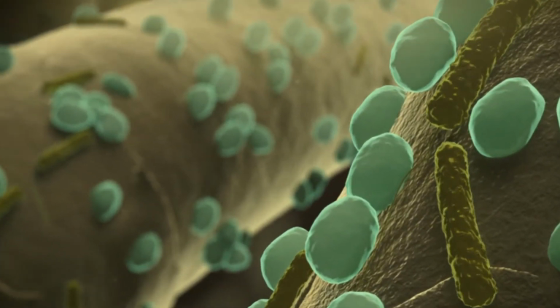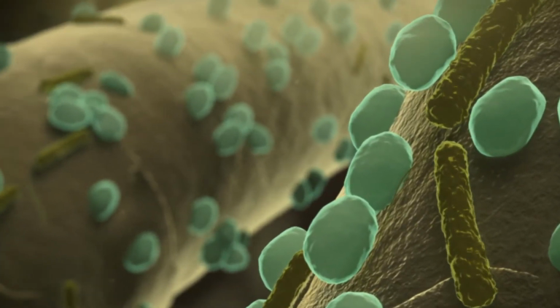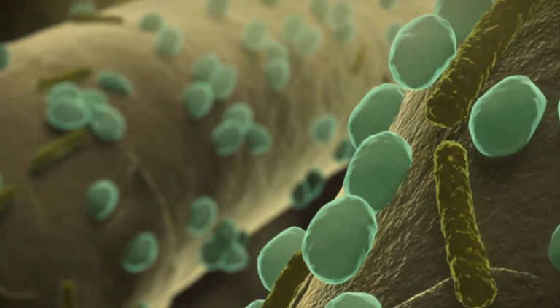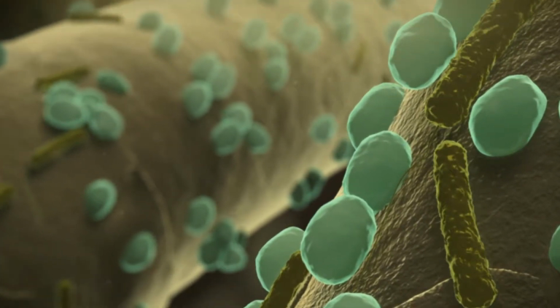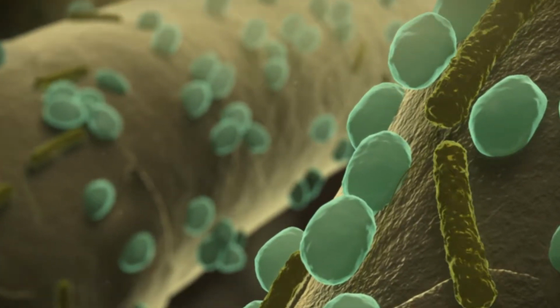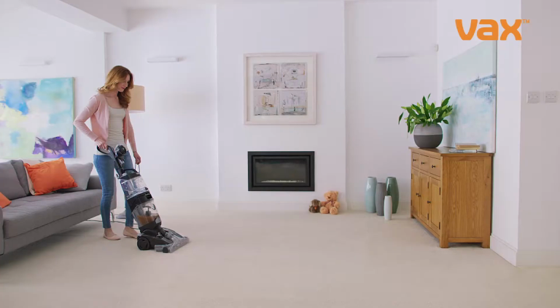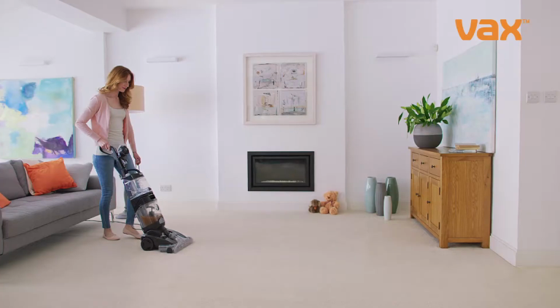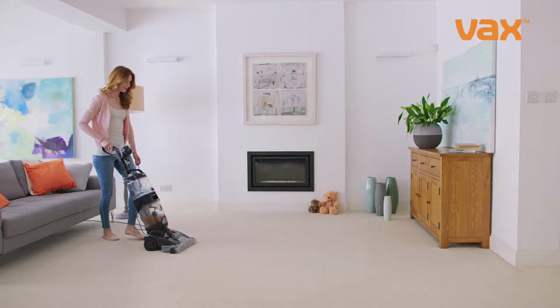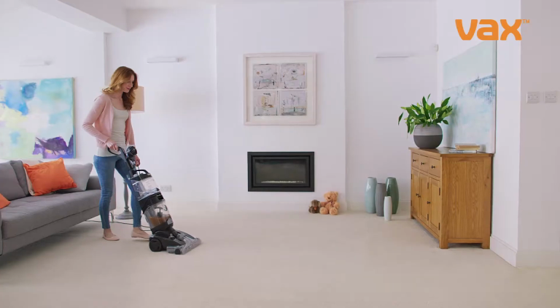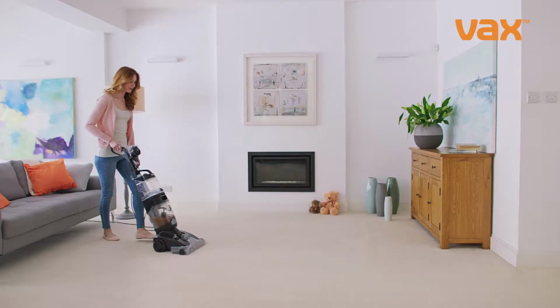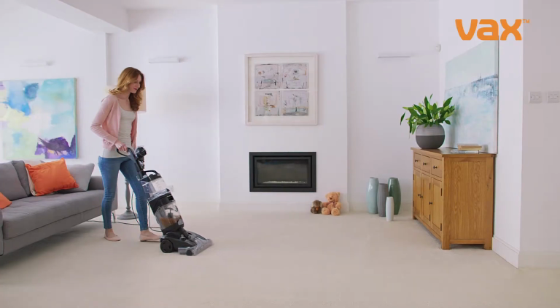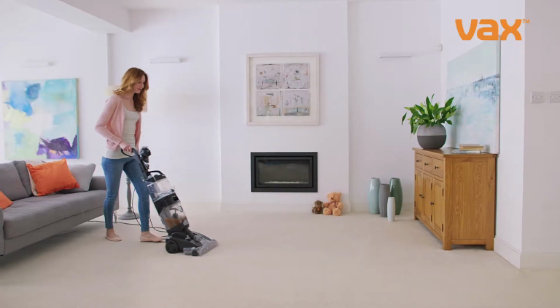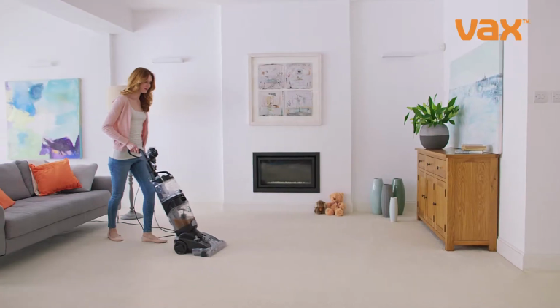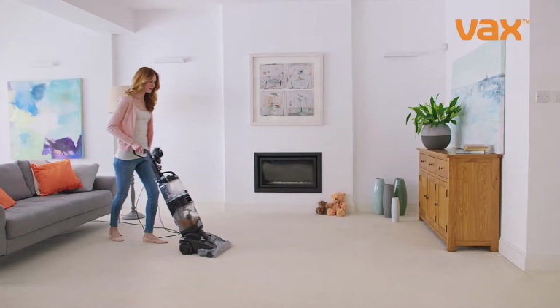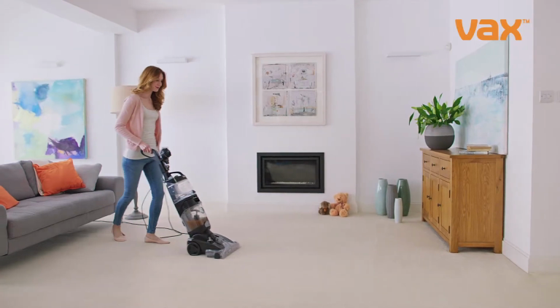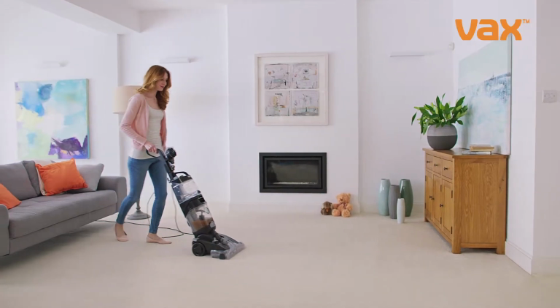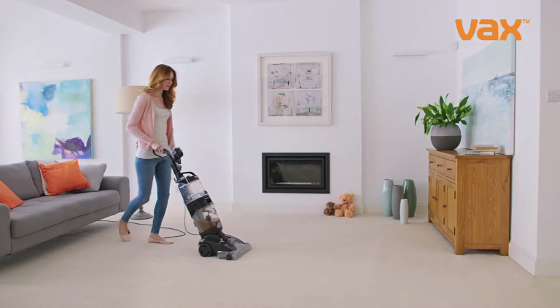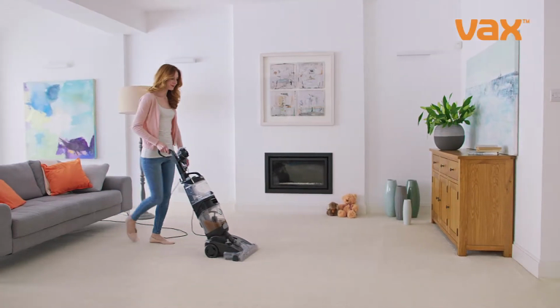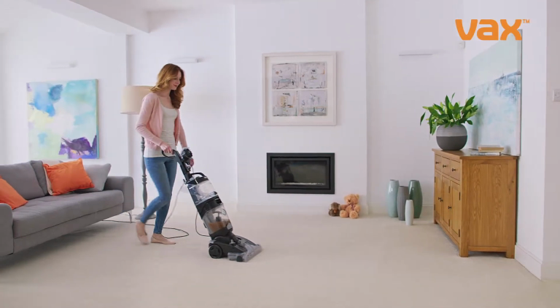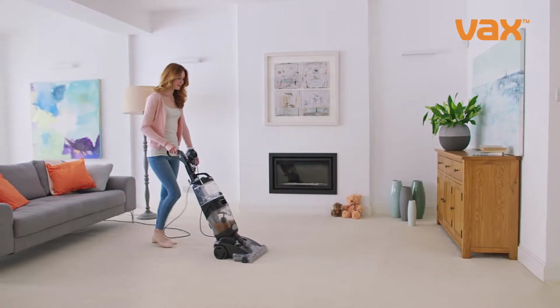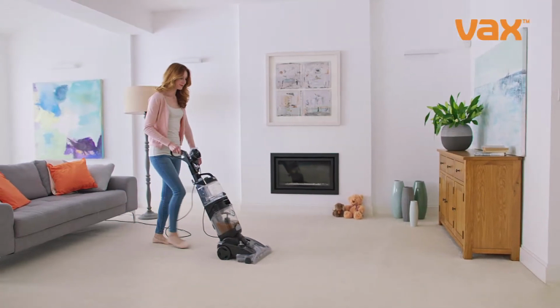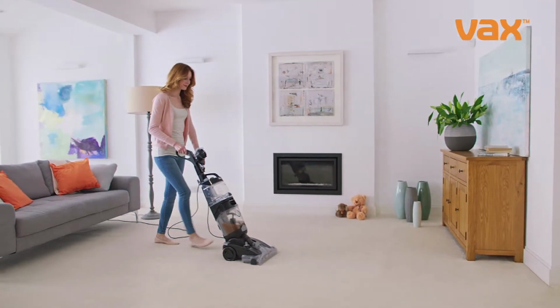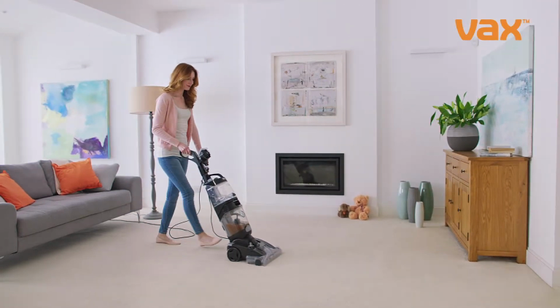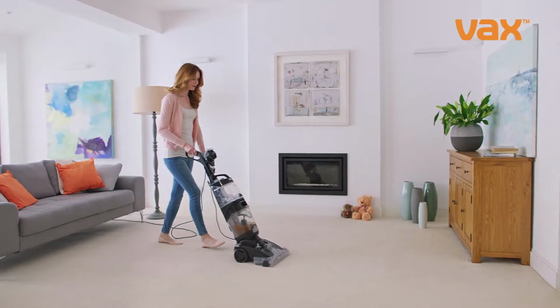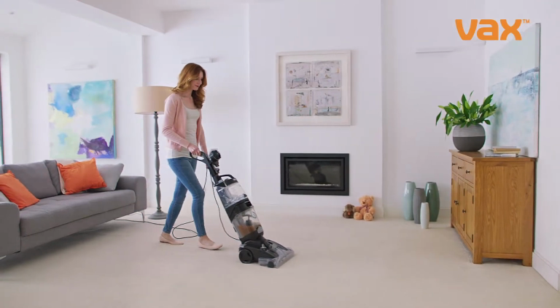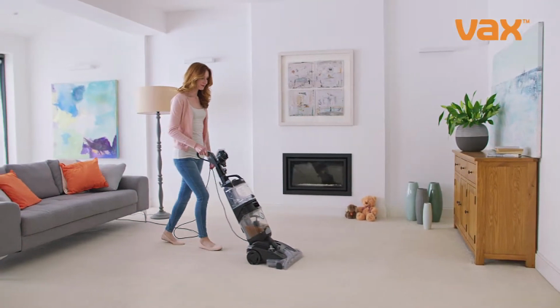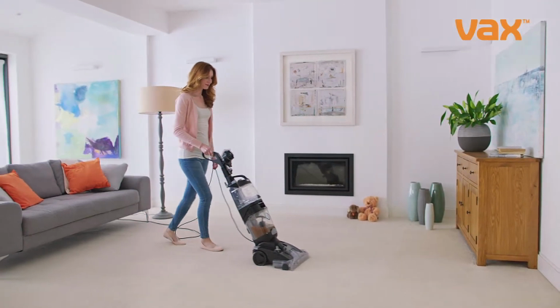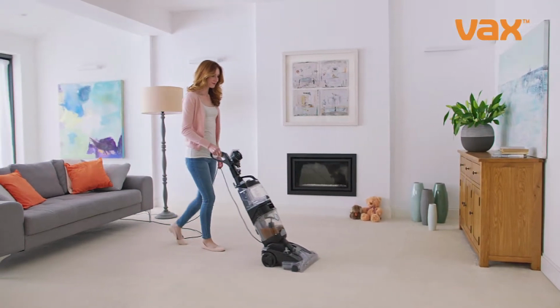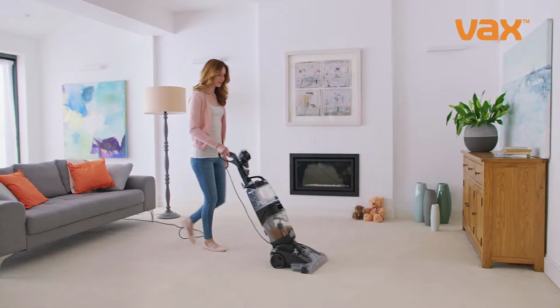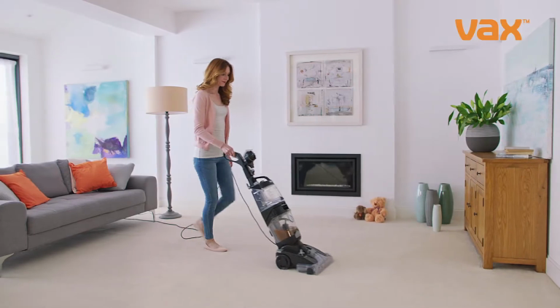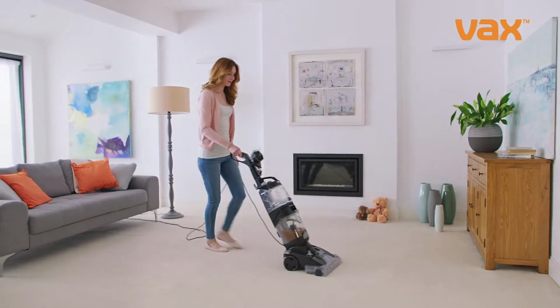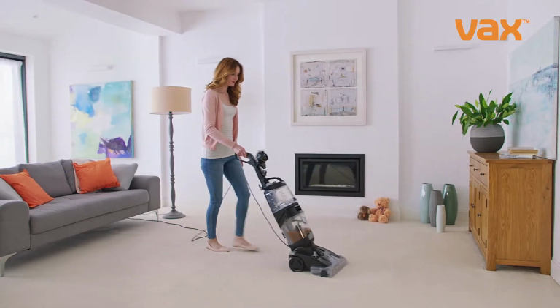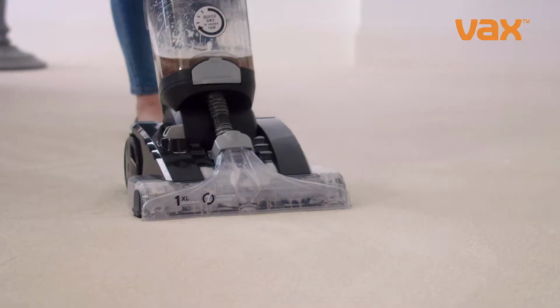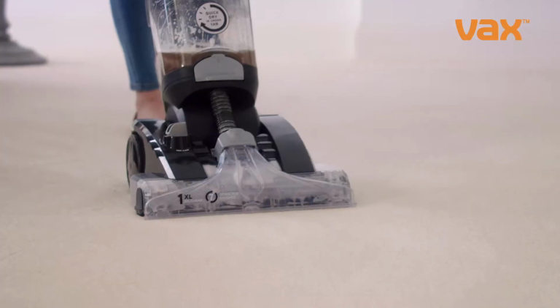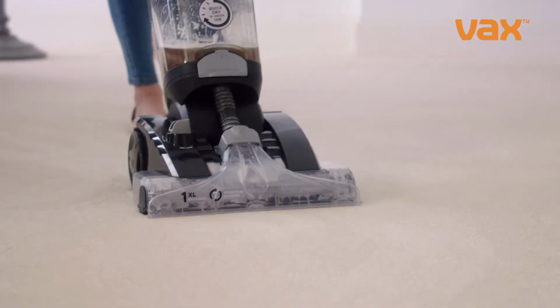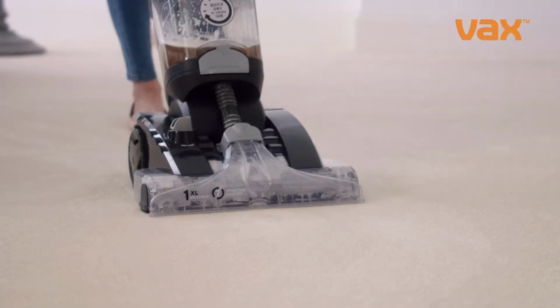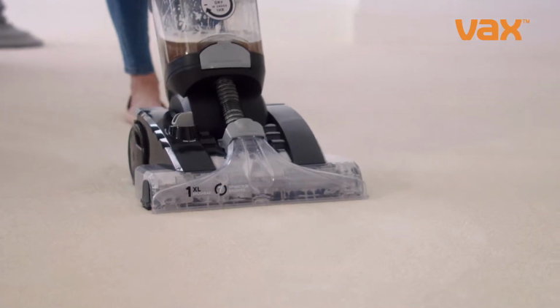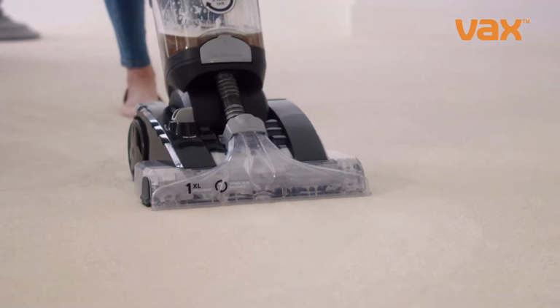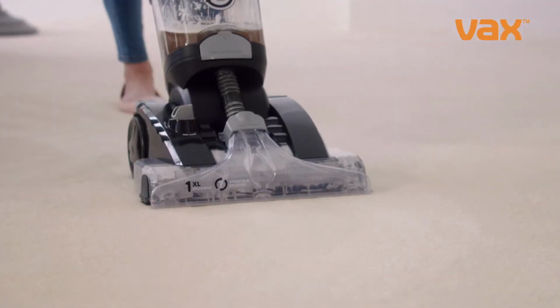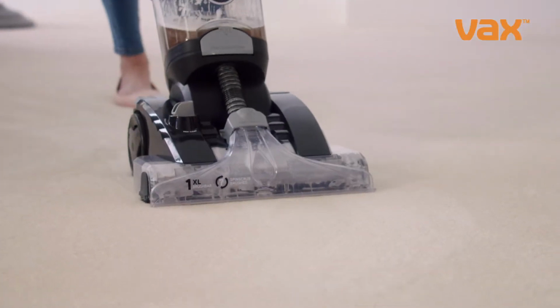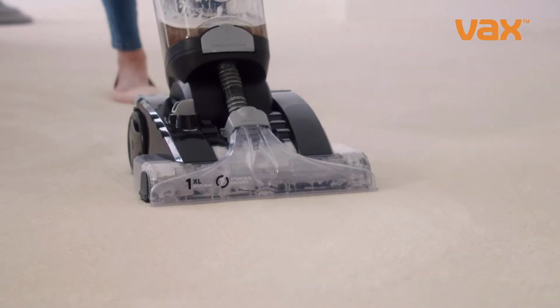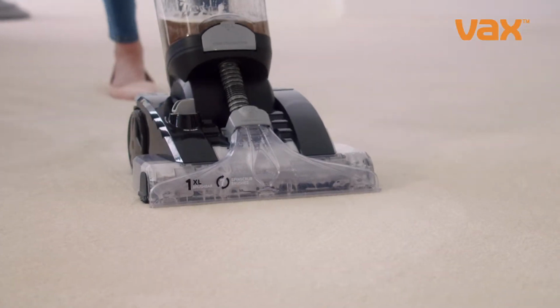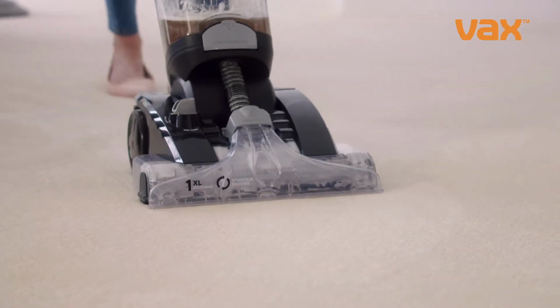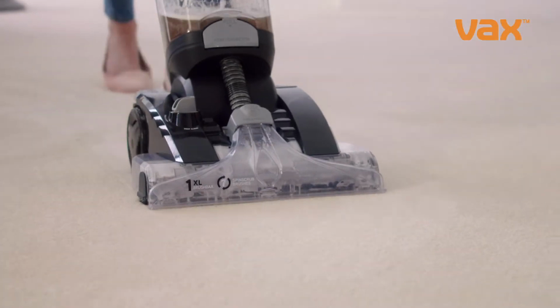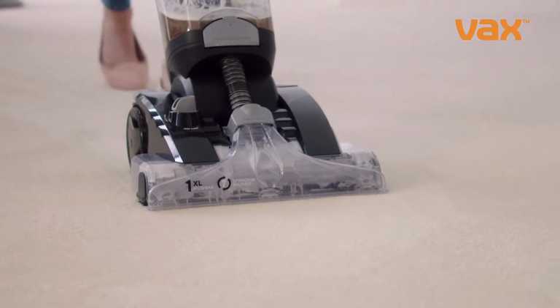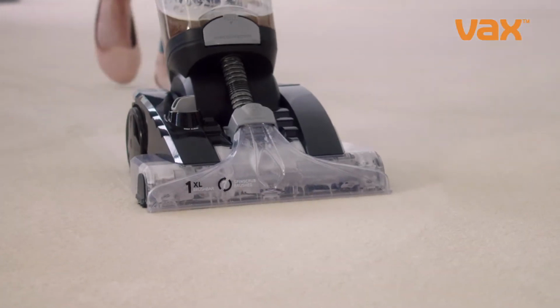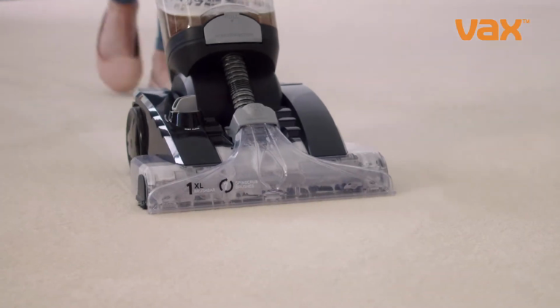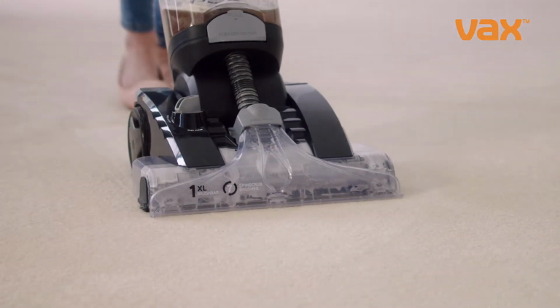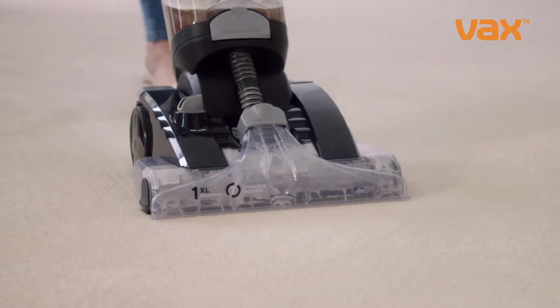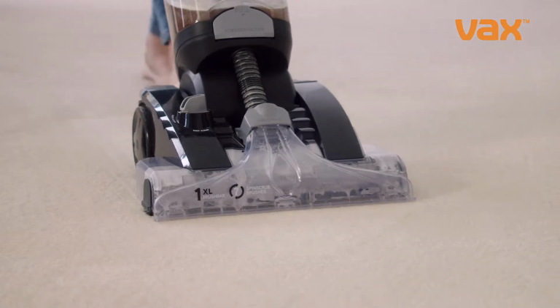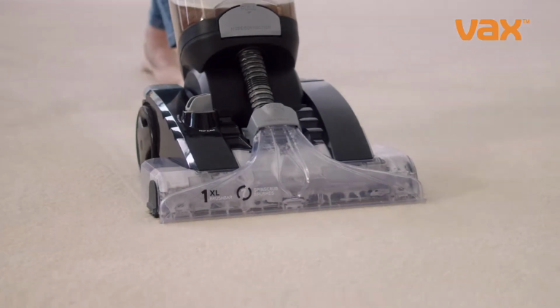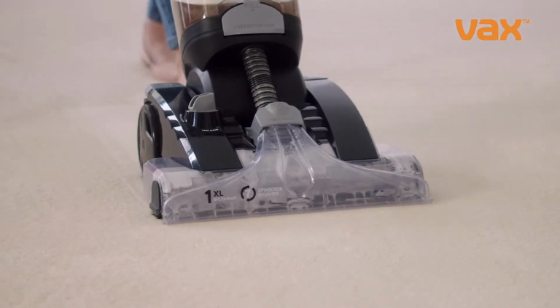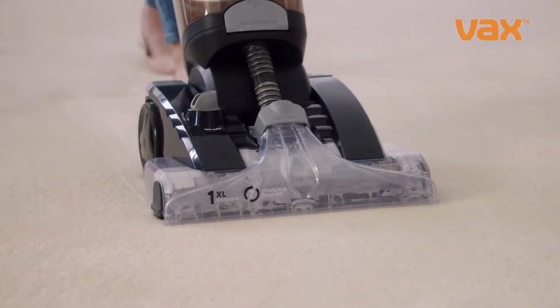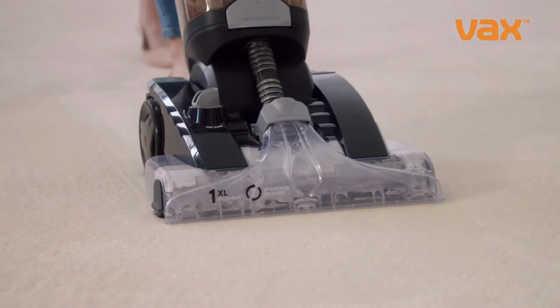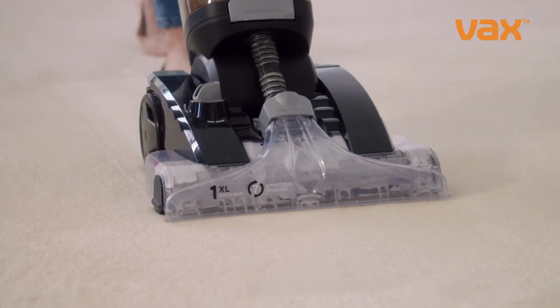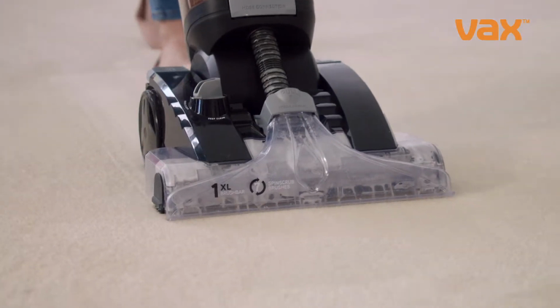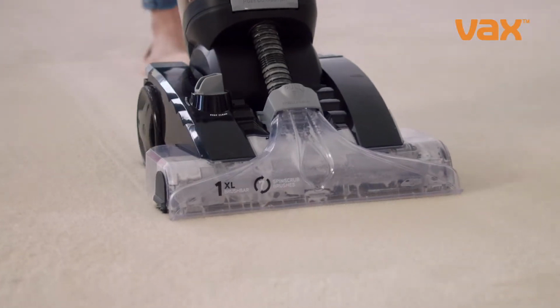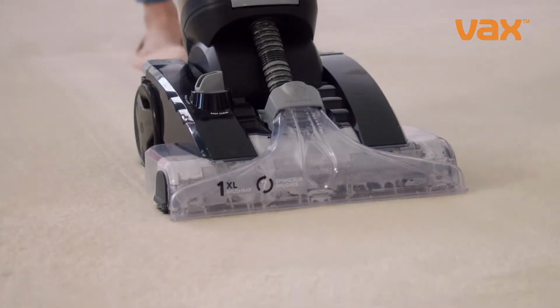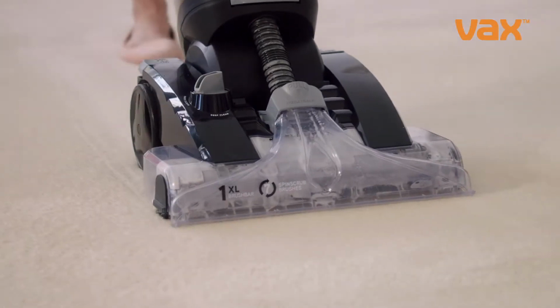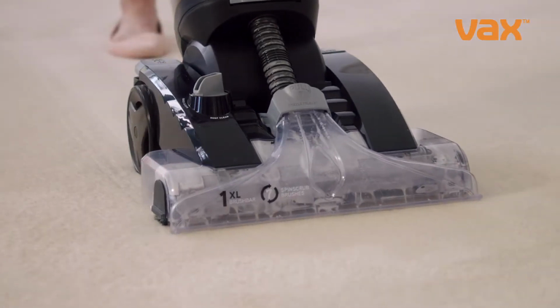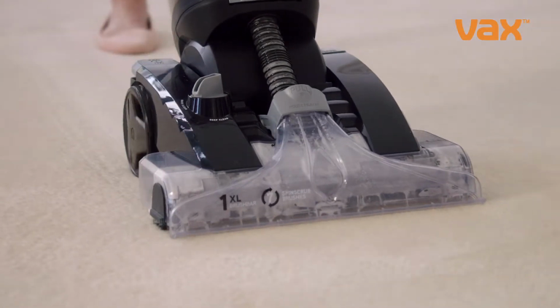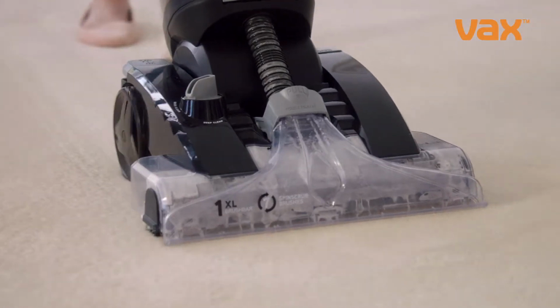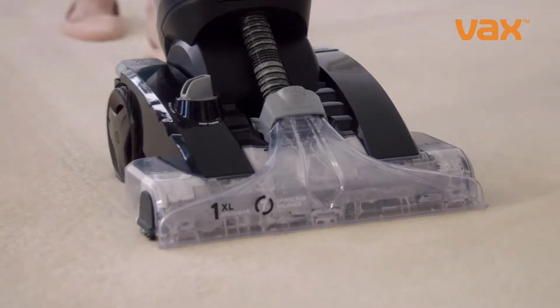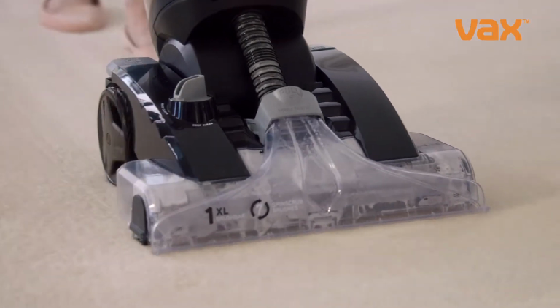The new Vax Platinum is our best ever carpet washer, cleaning five times better than an A-rated vacuum.